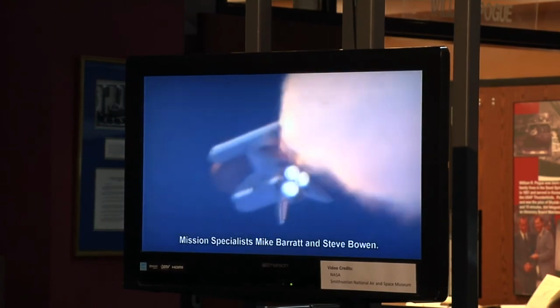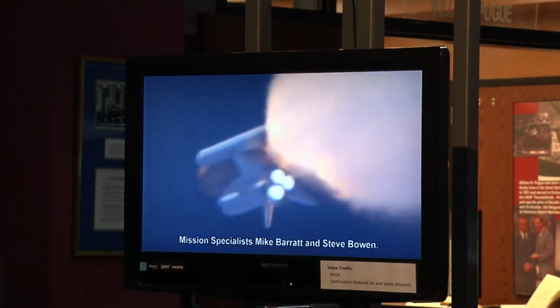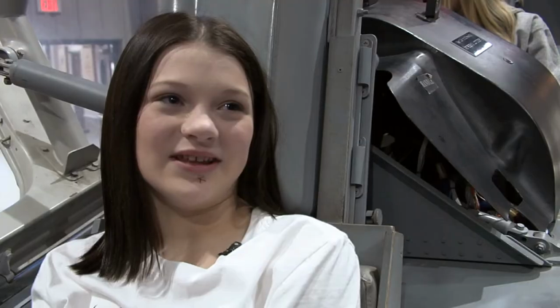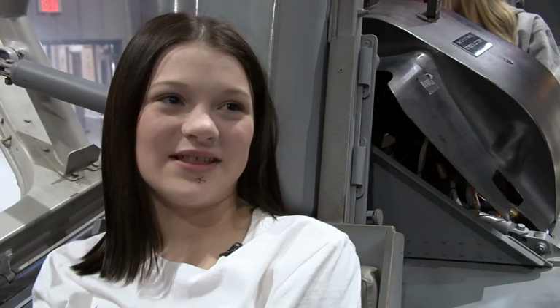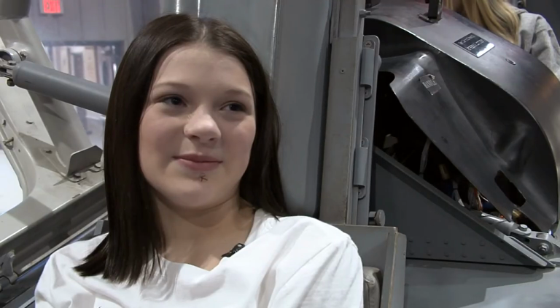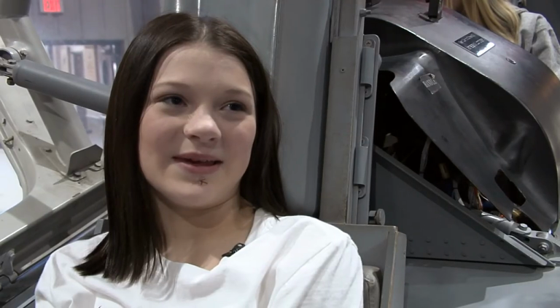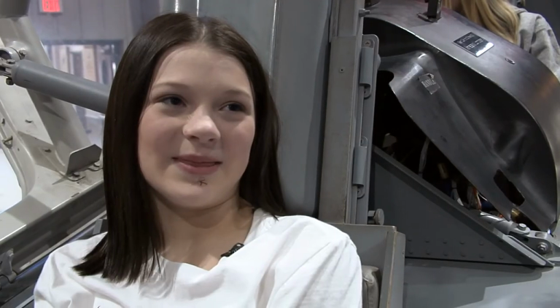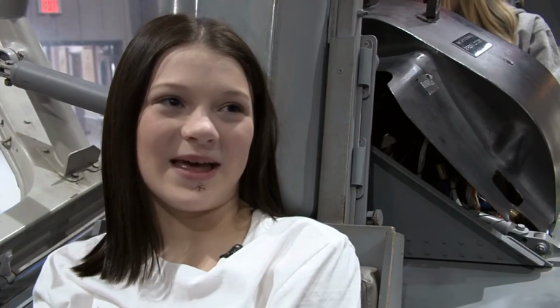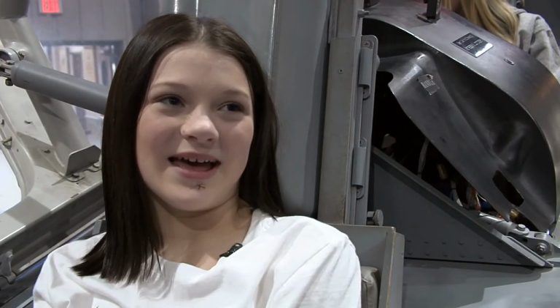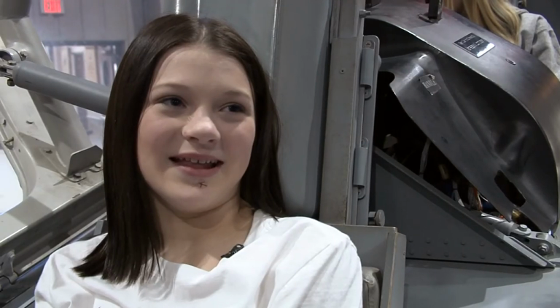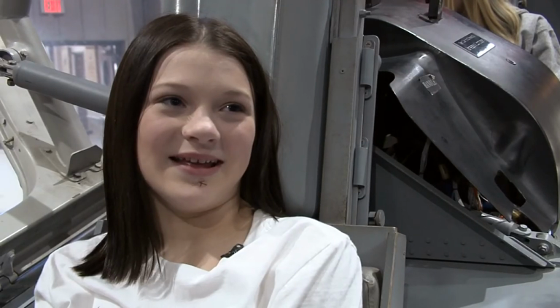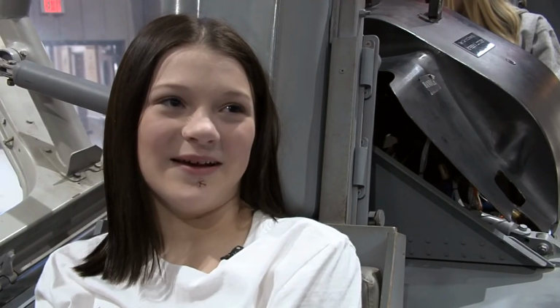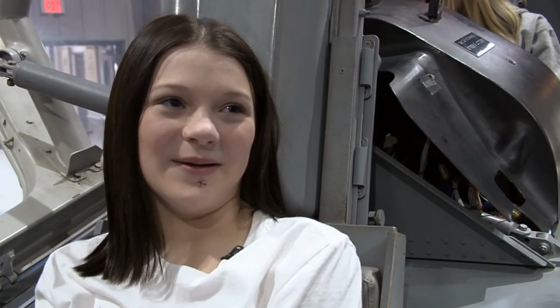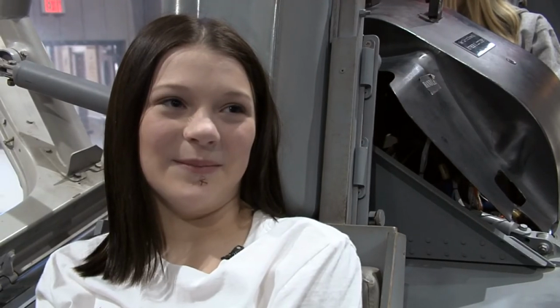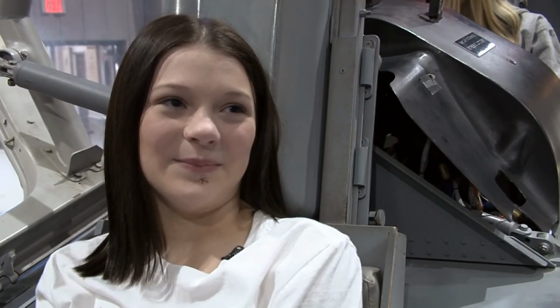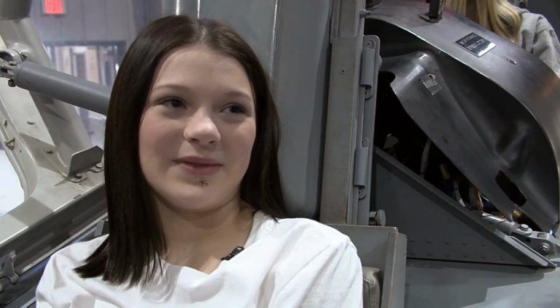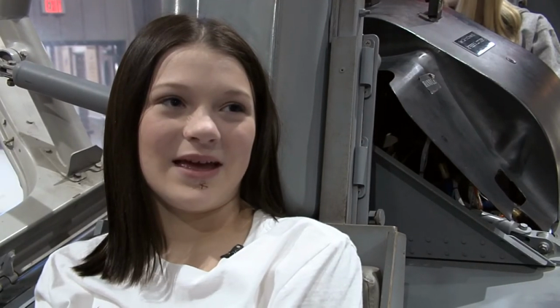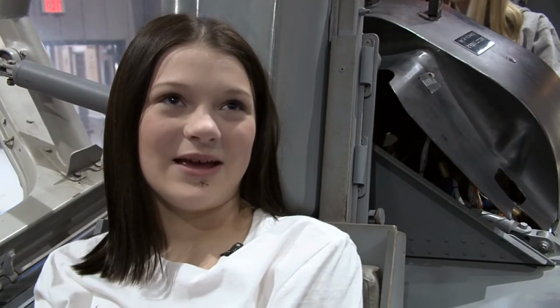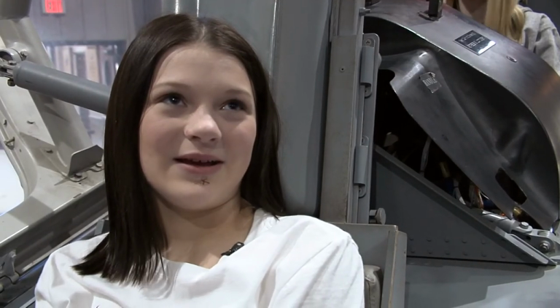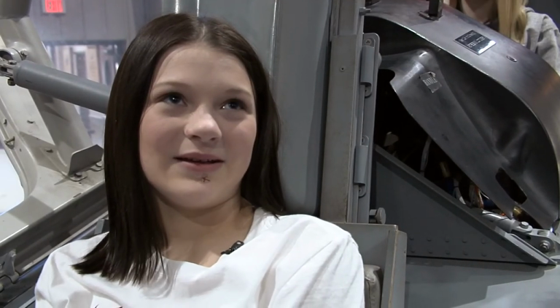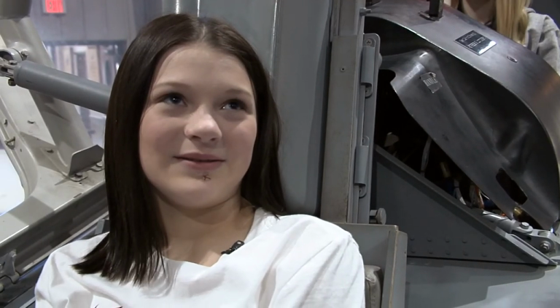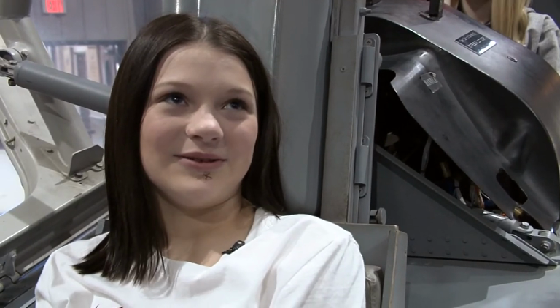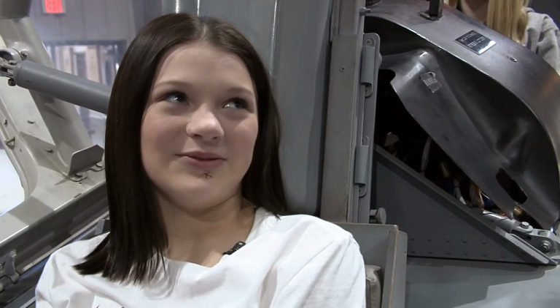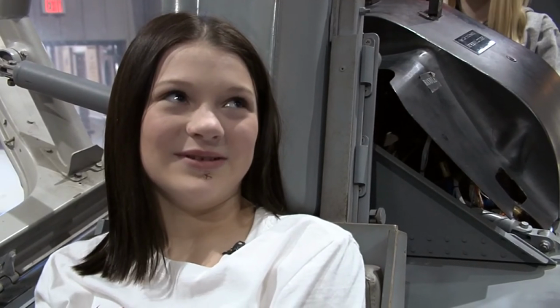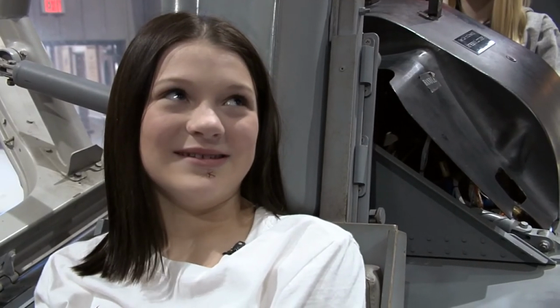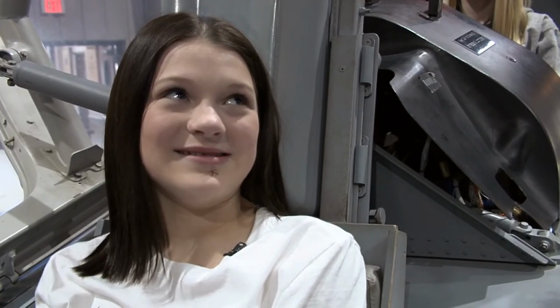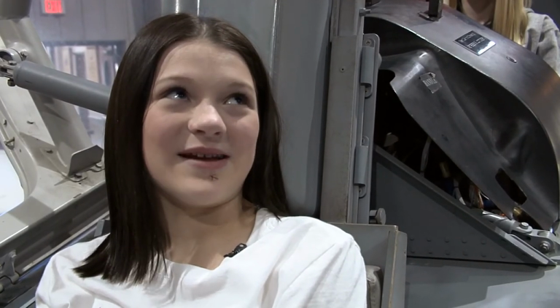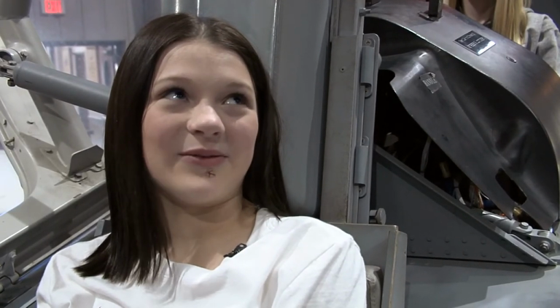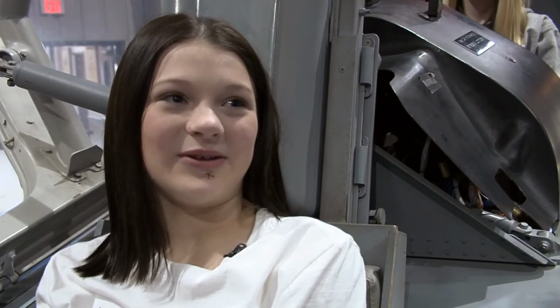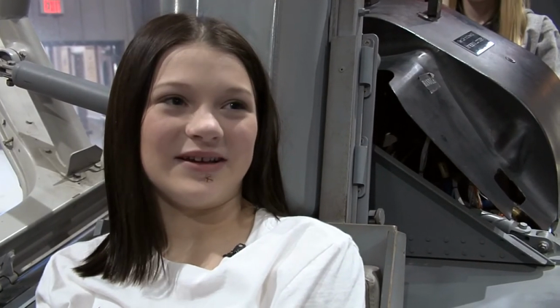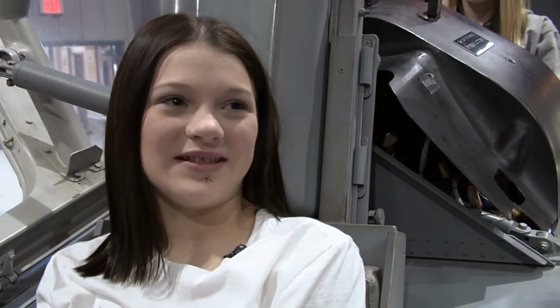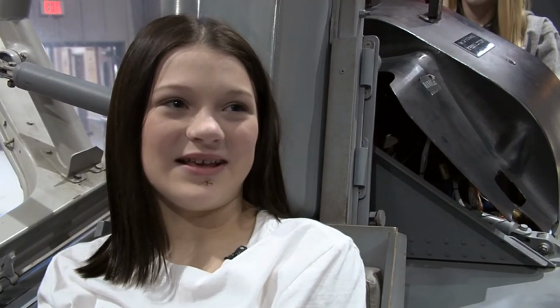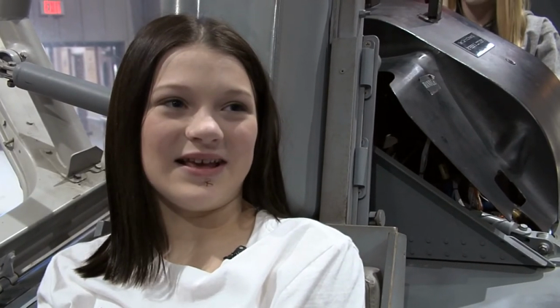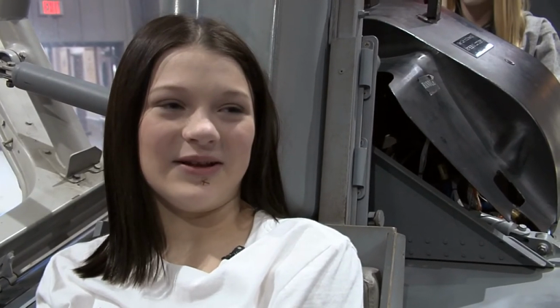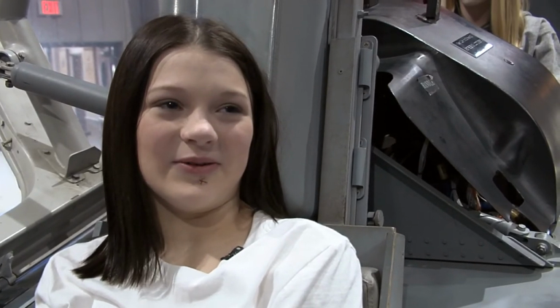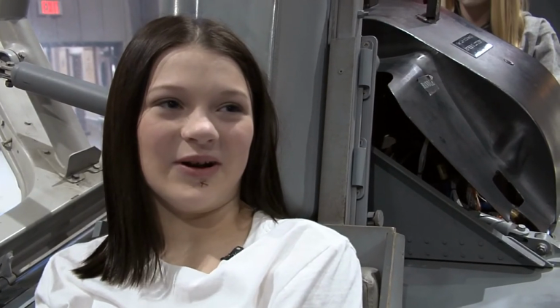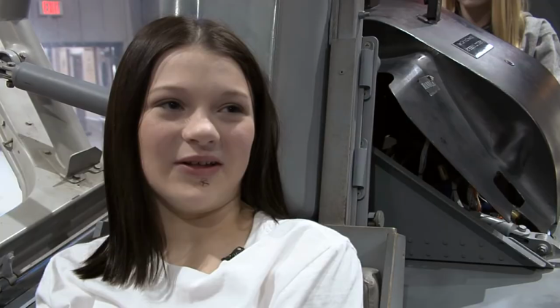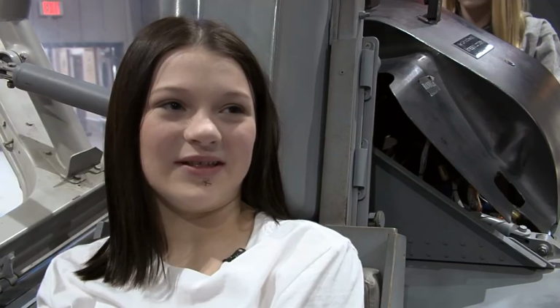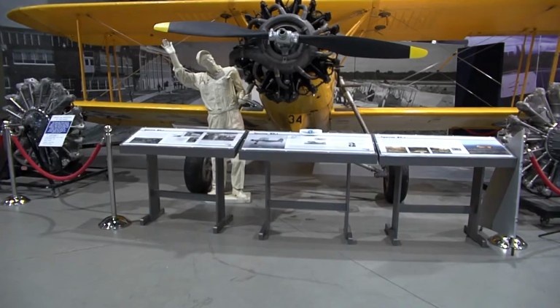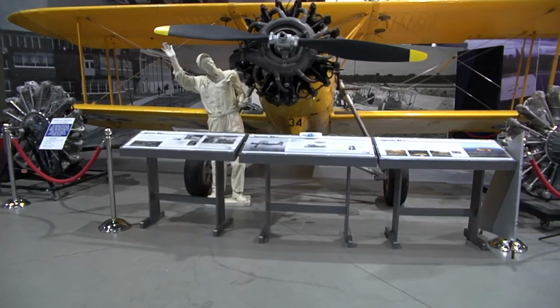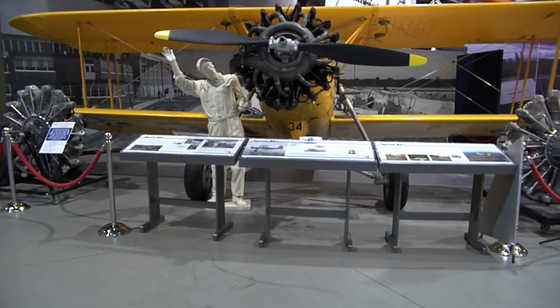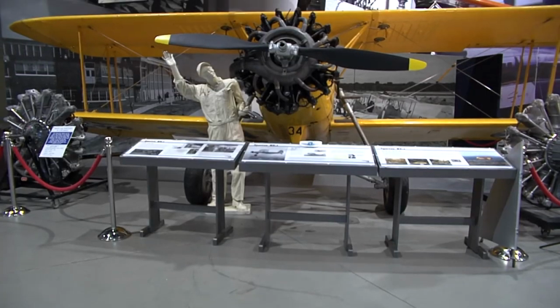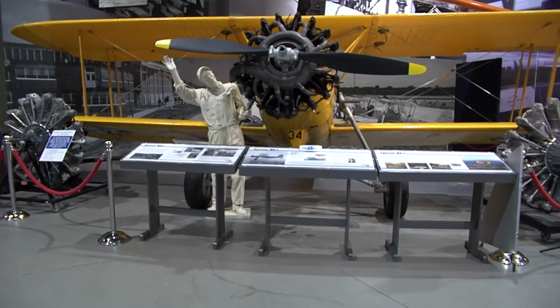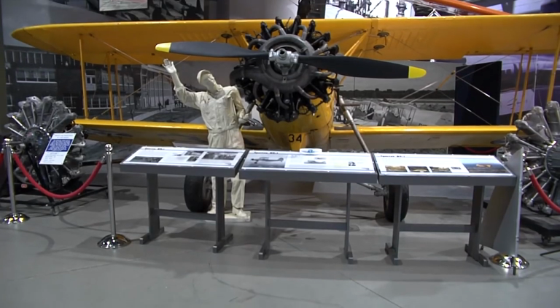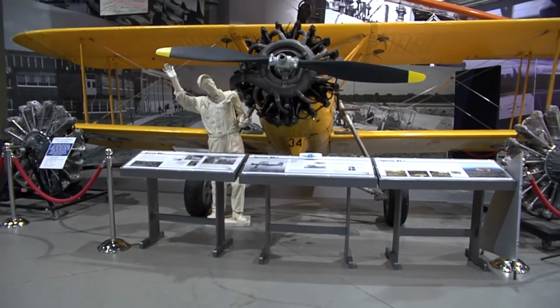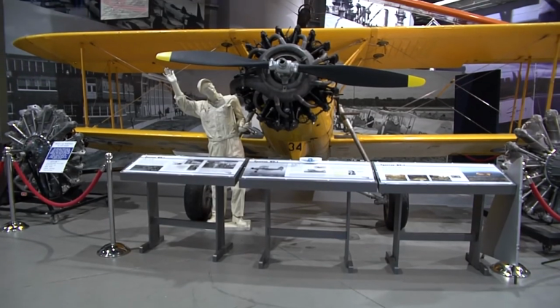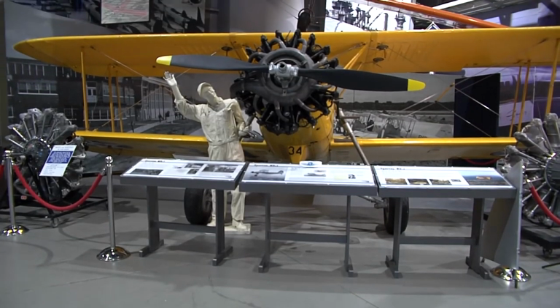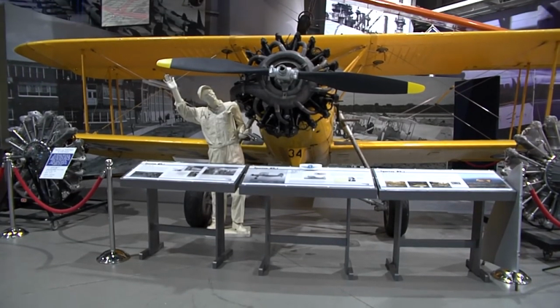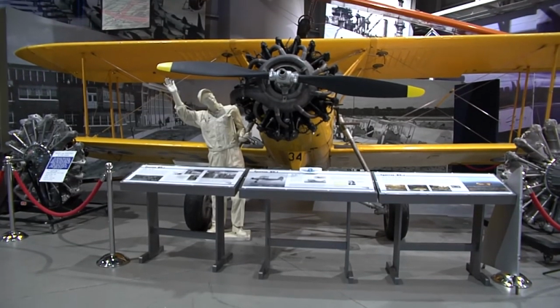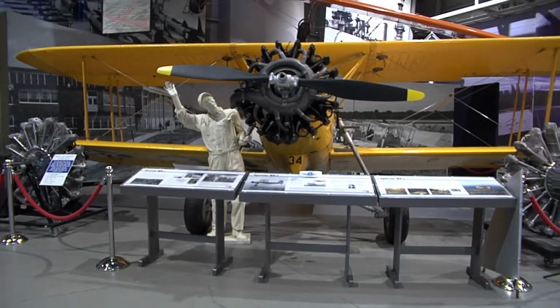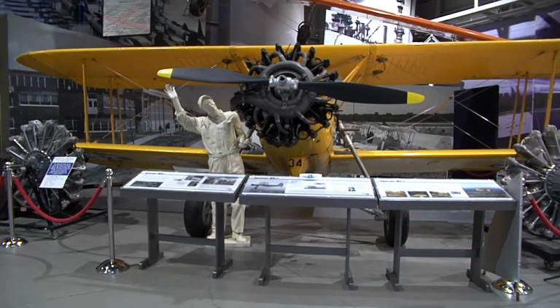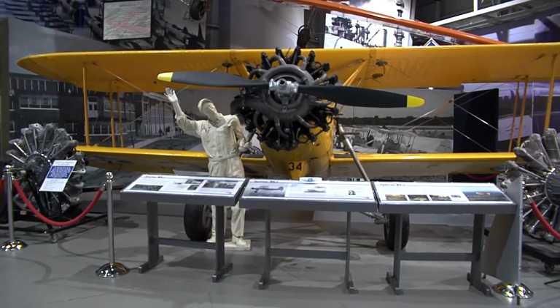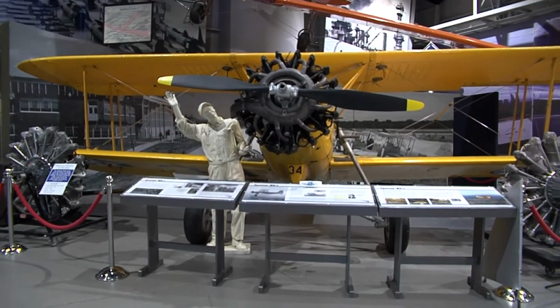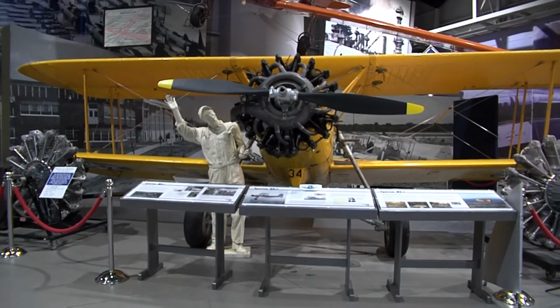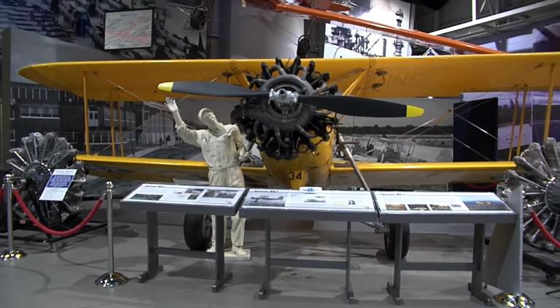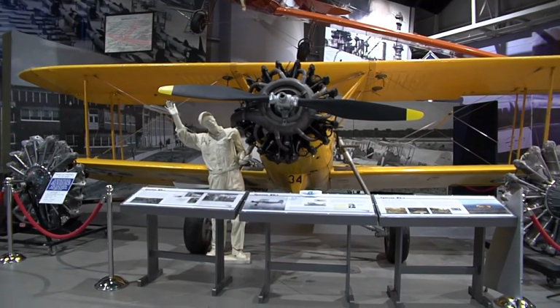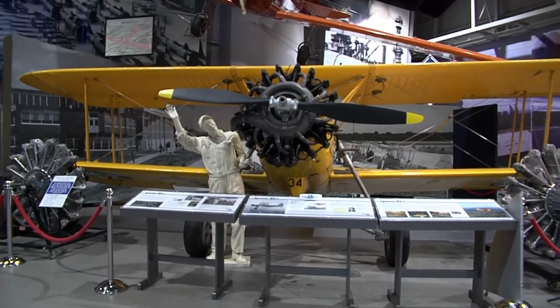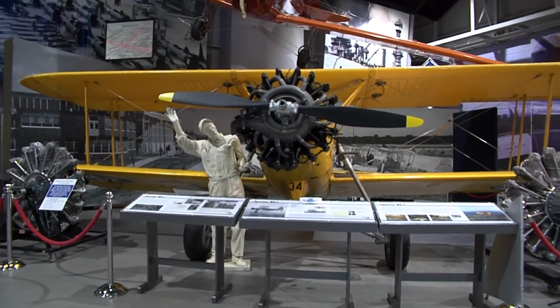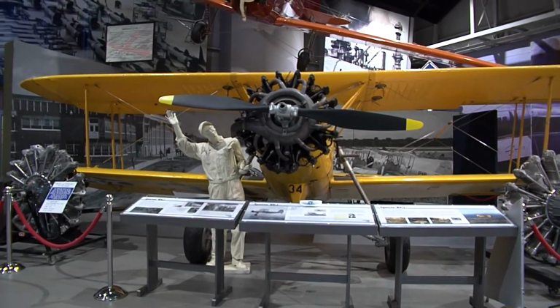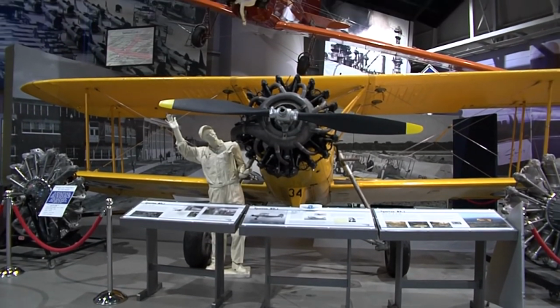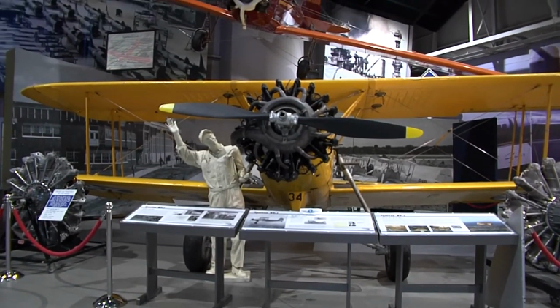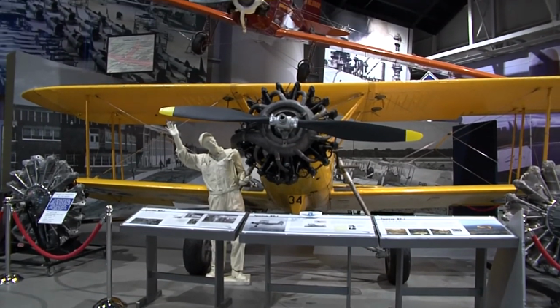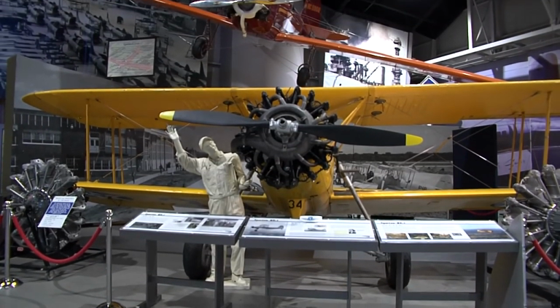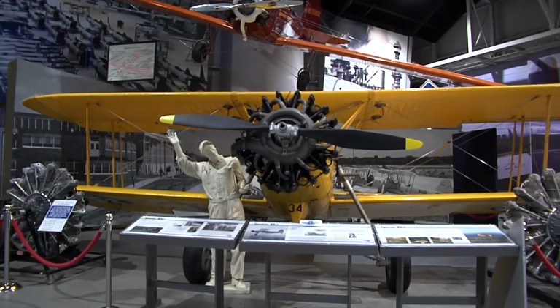The Tulsa Air and Space Museum and Planetarium — a family adventure that's out of this world. It's something that you would never really see anywhere else. In Tulsa, I'm Julie Chin, Discovering Oklahoma.